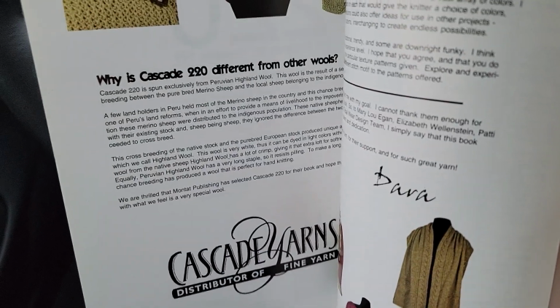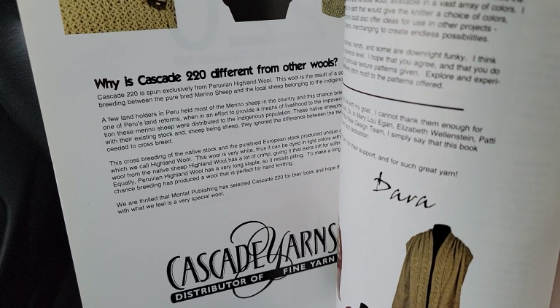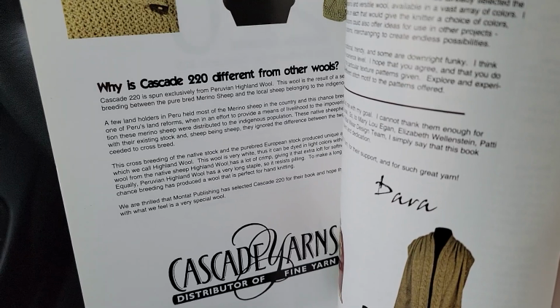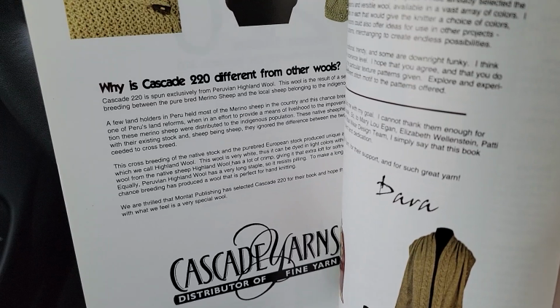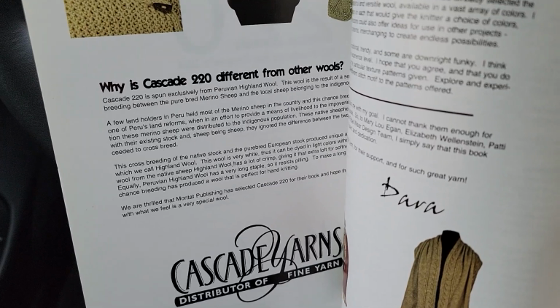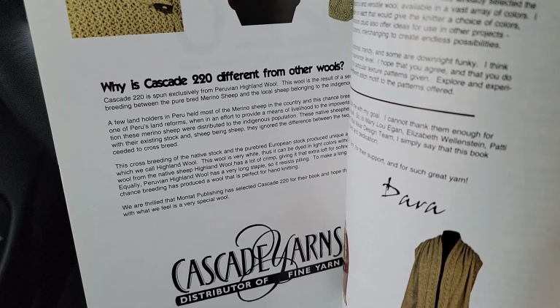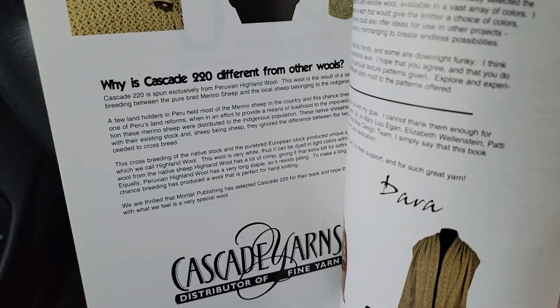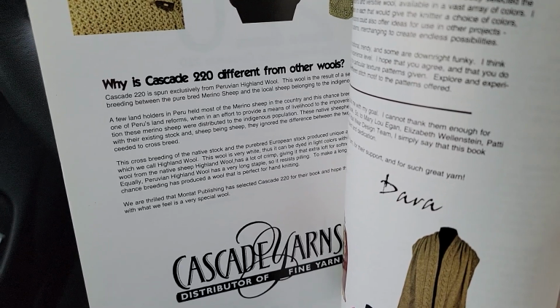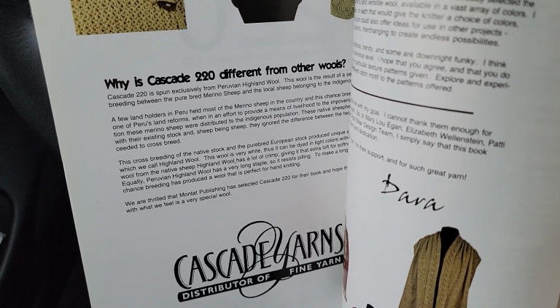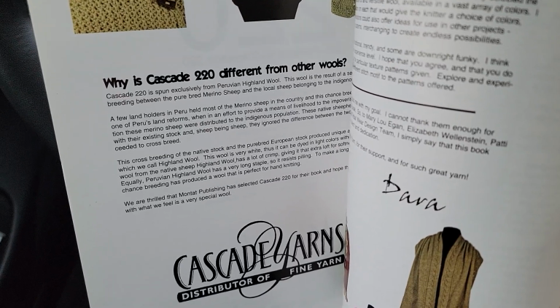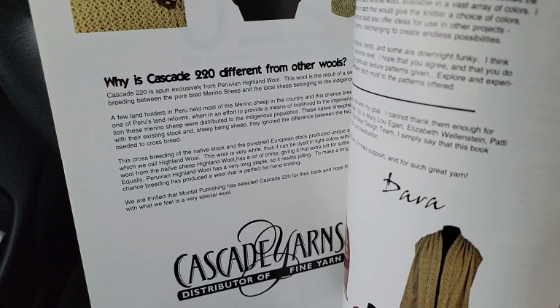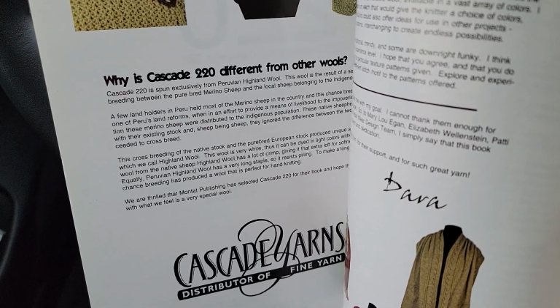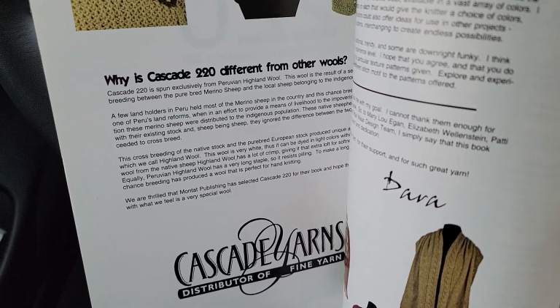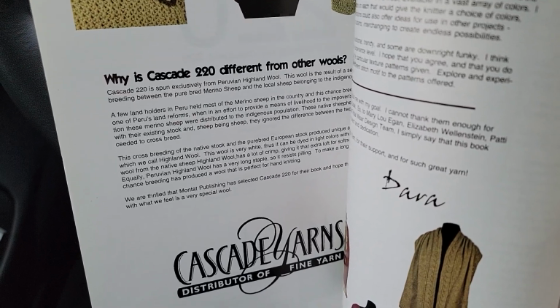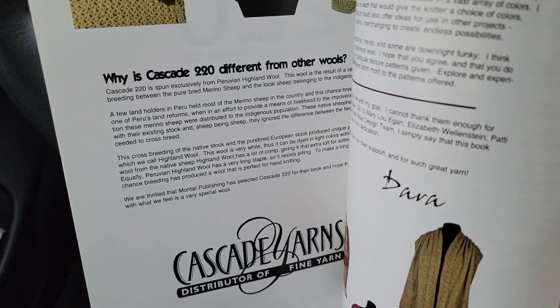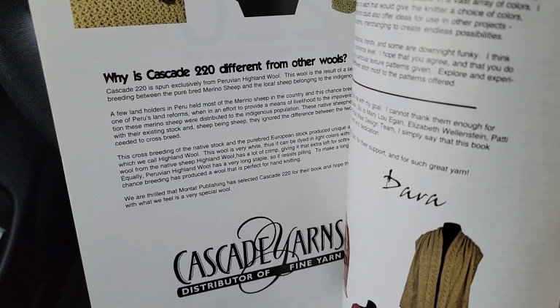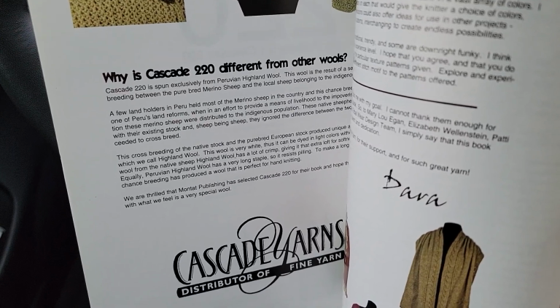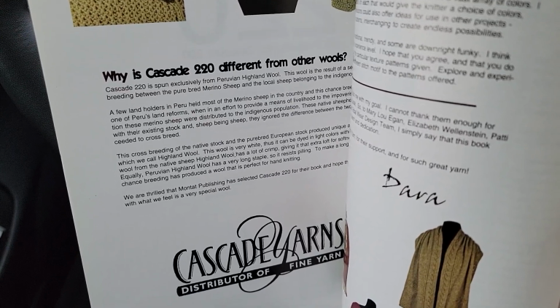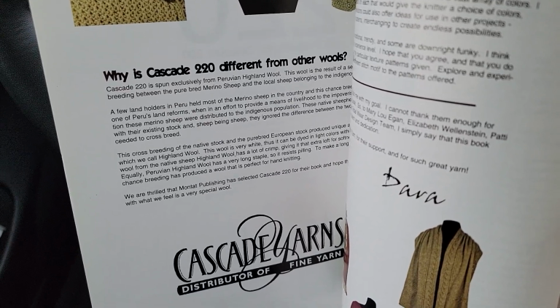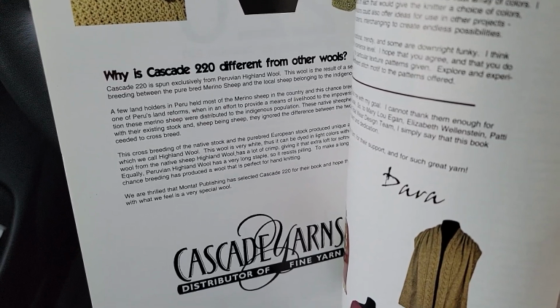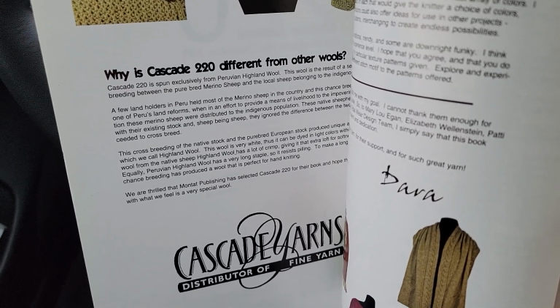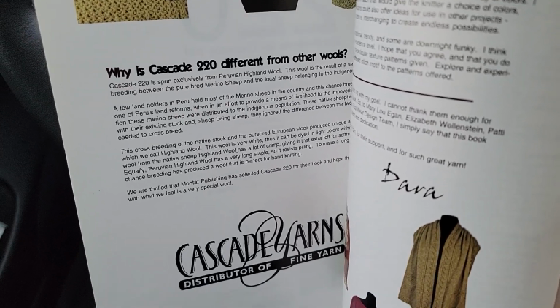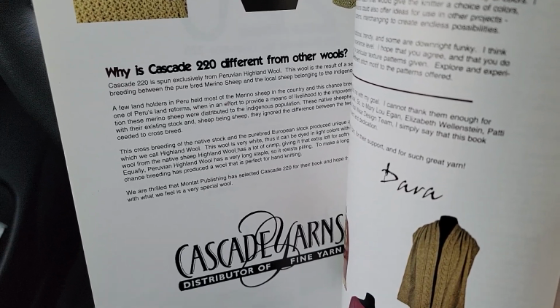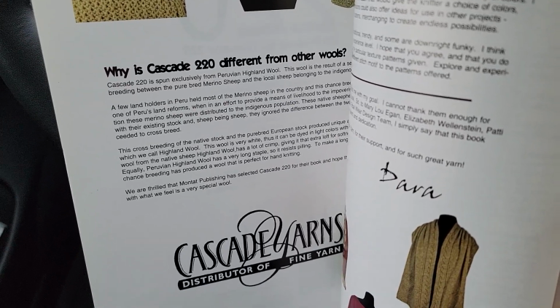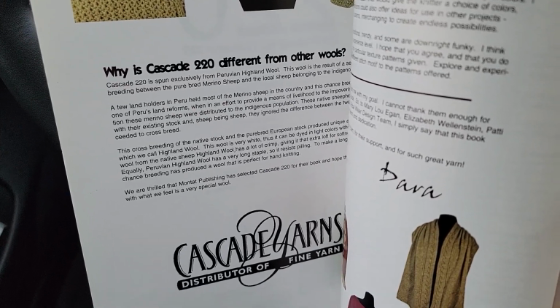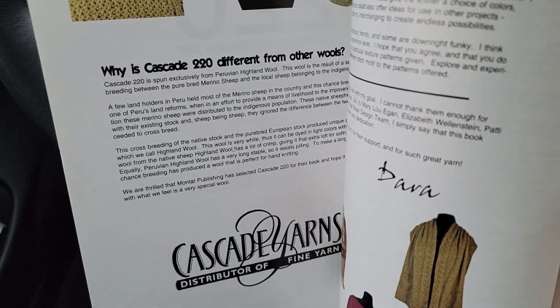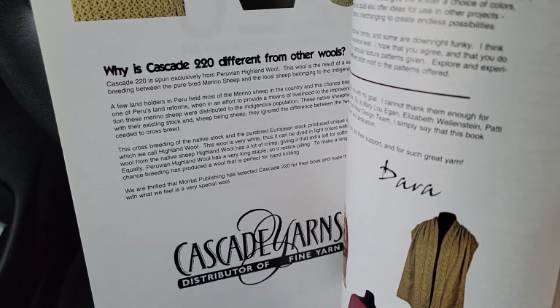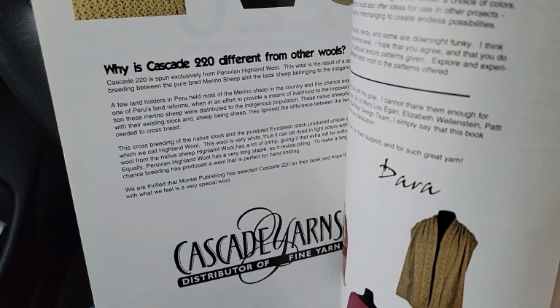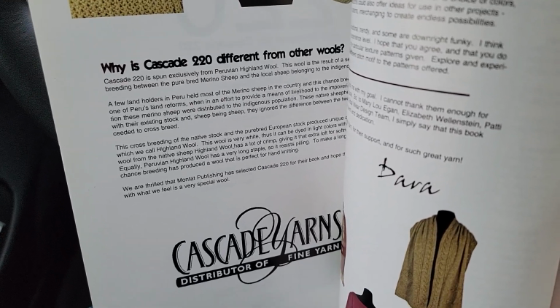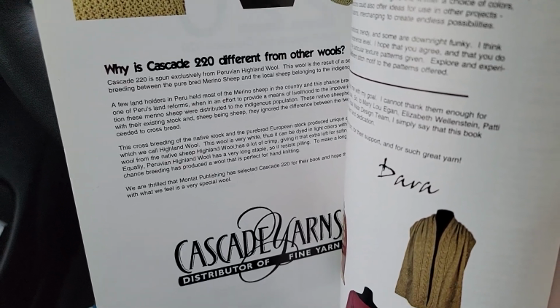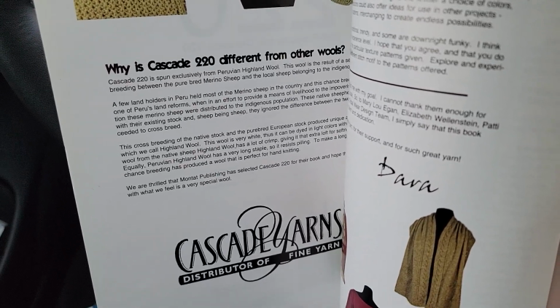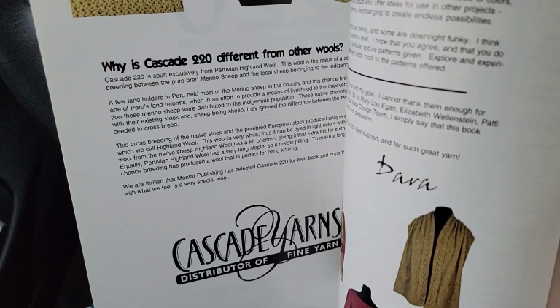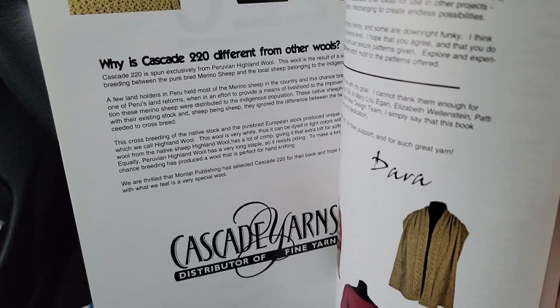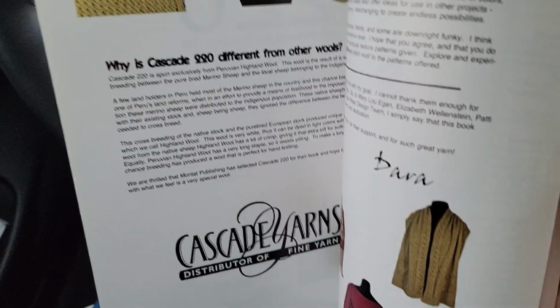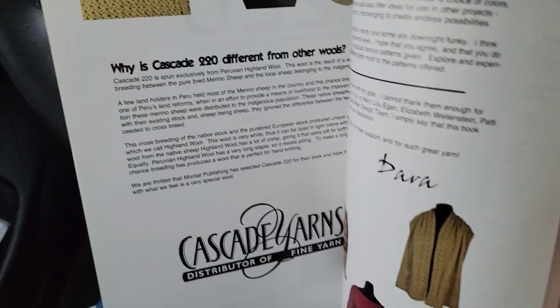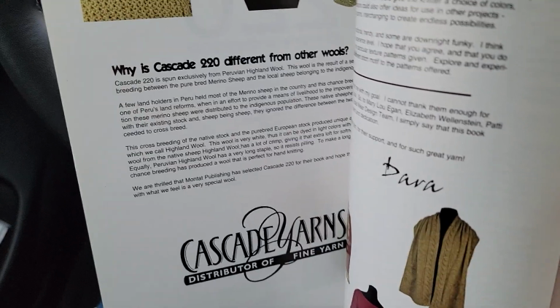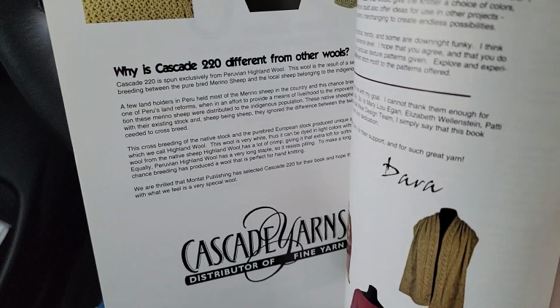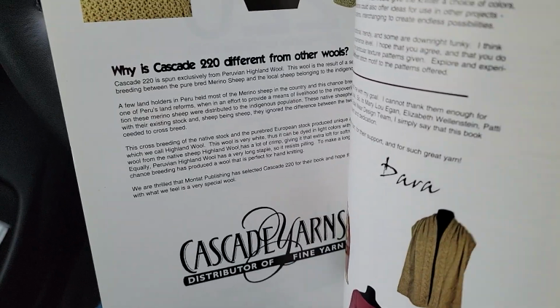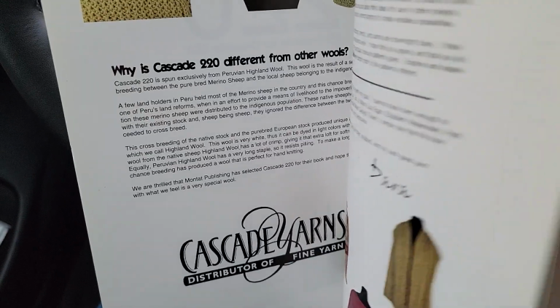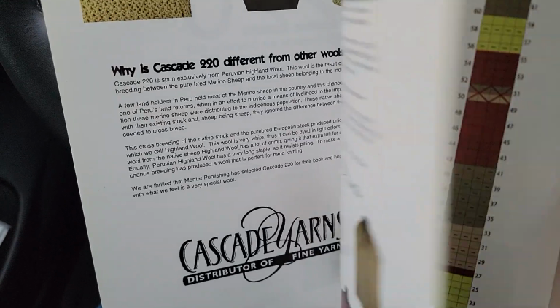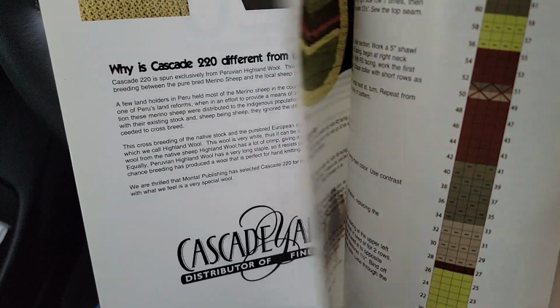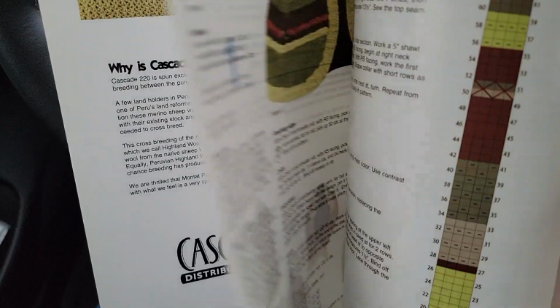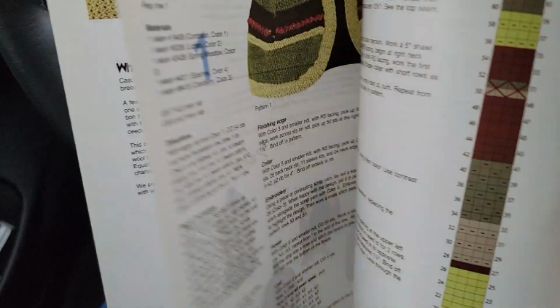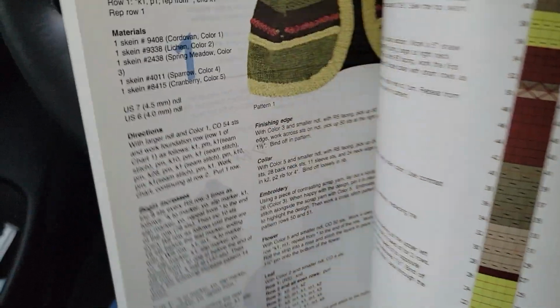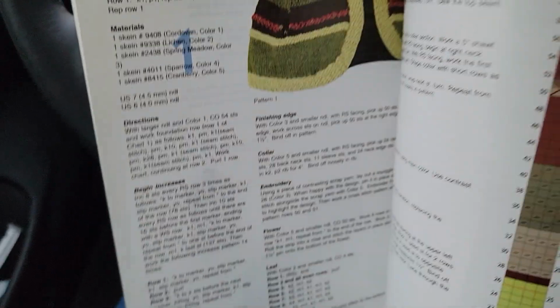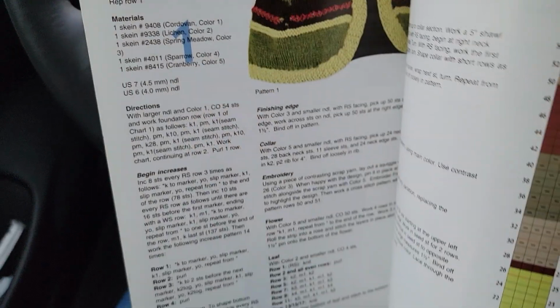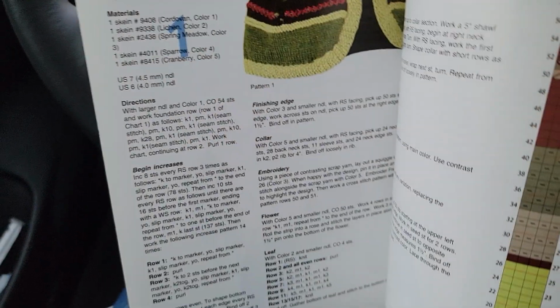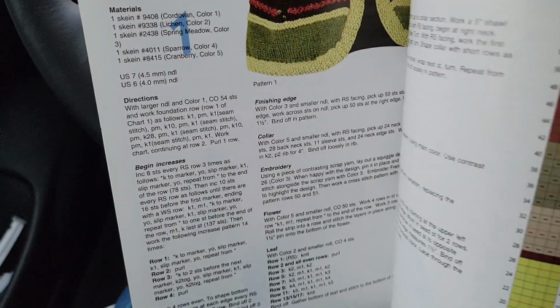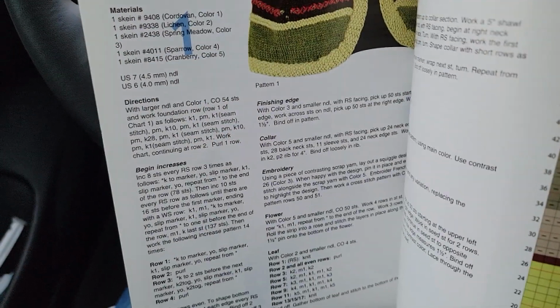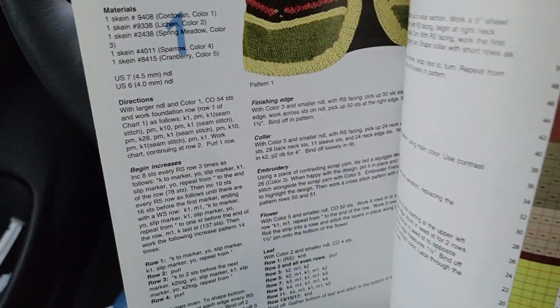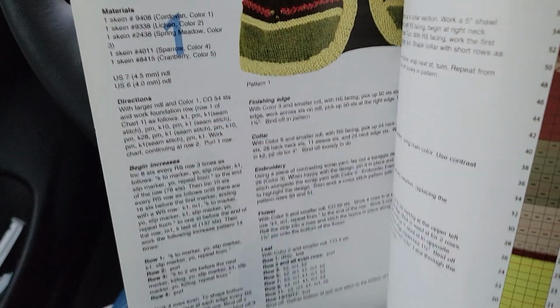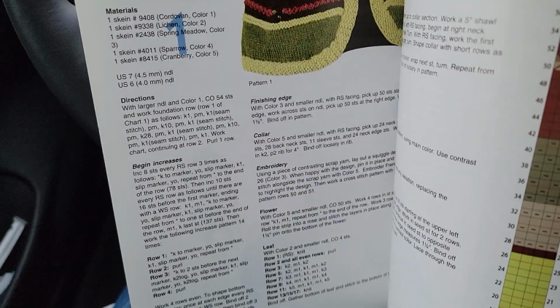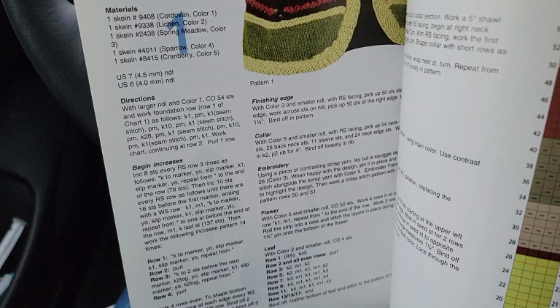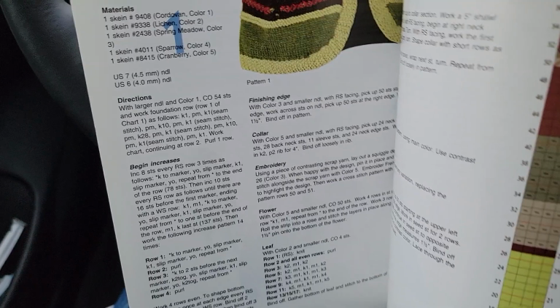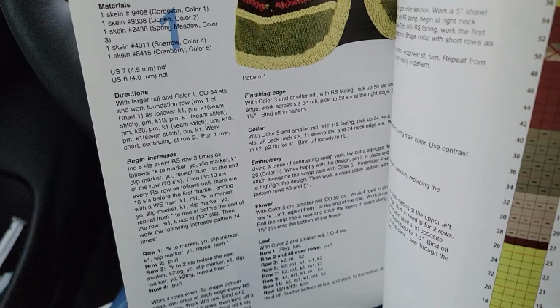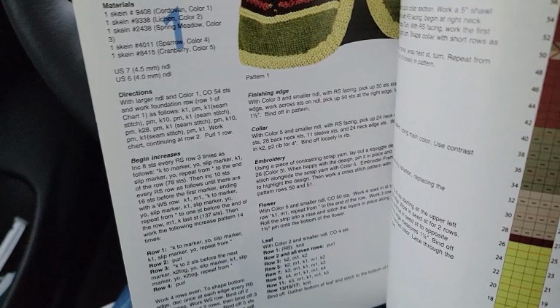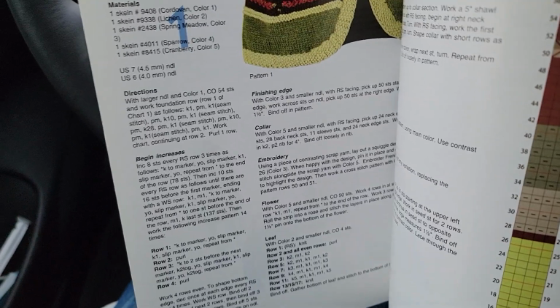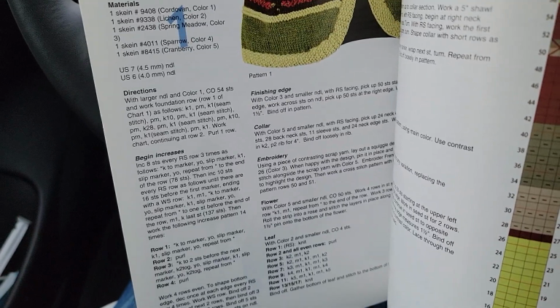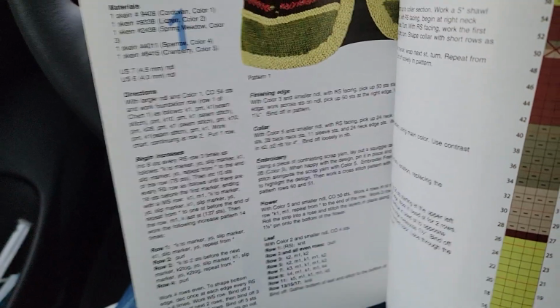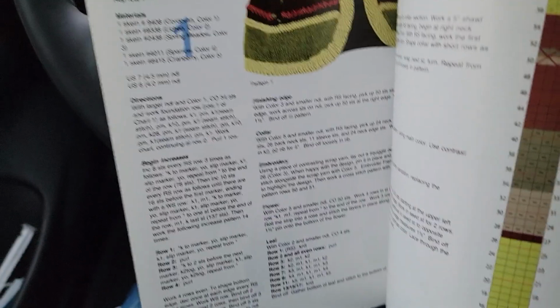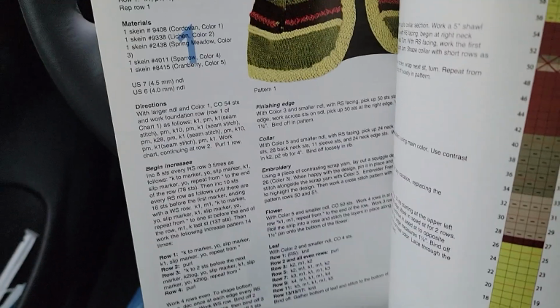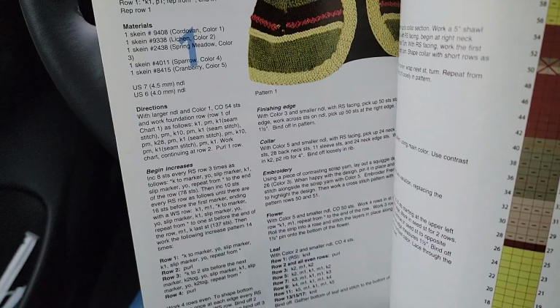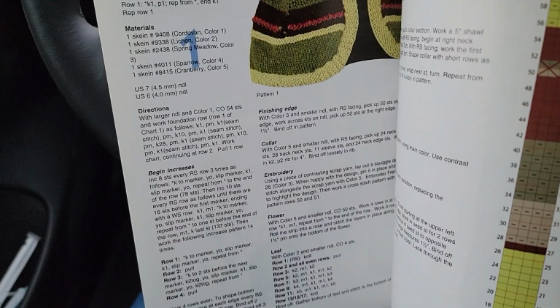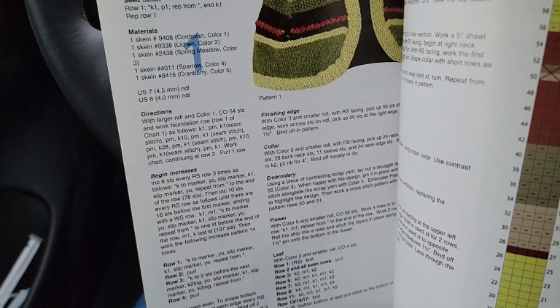We happen to carry Soft Donegal and Aran Donegal. Those are both yarns that would work beautifully for all of these patterns.